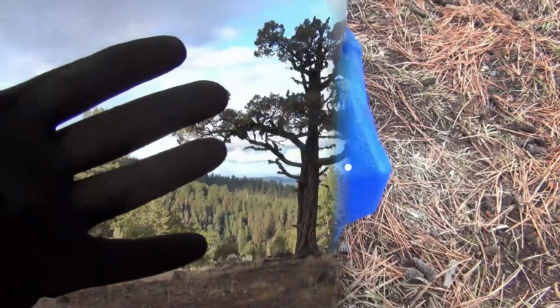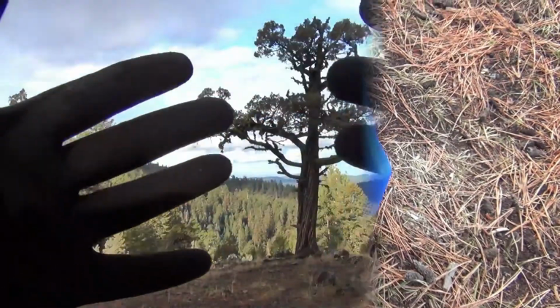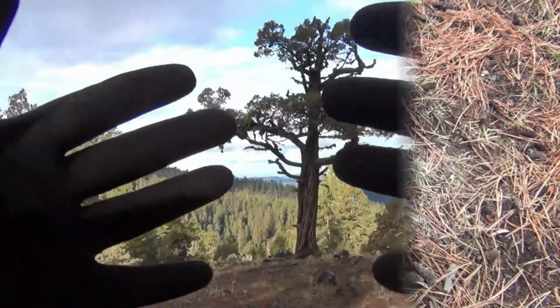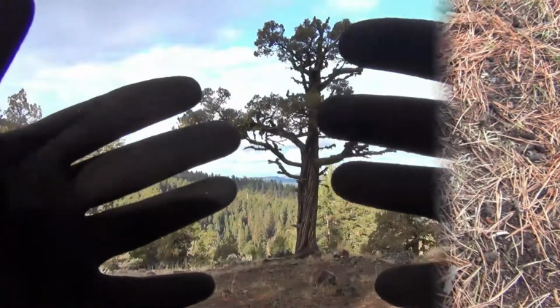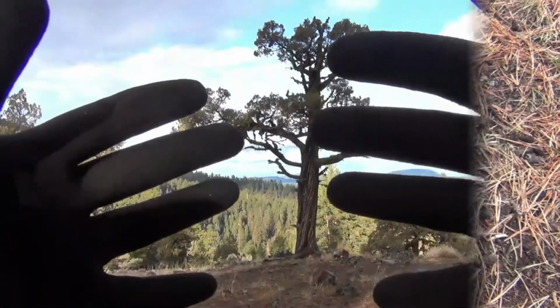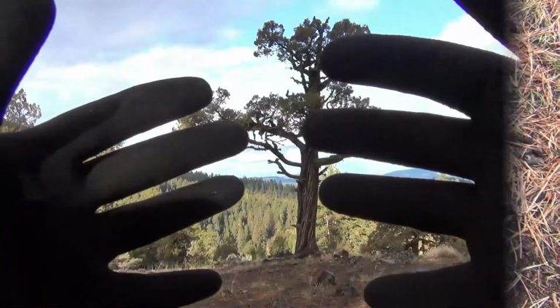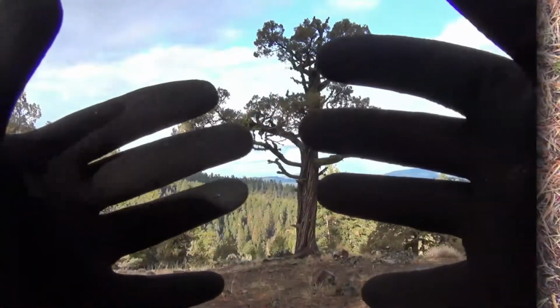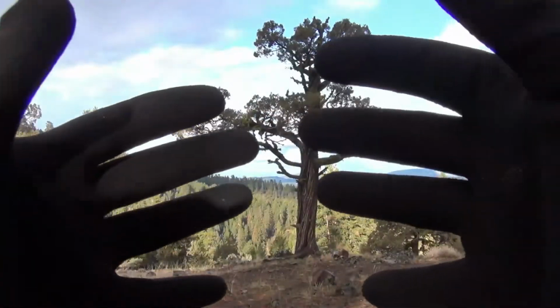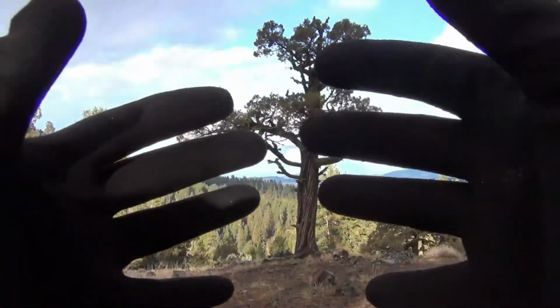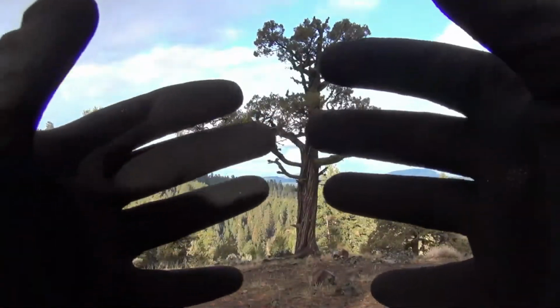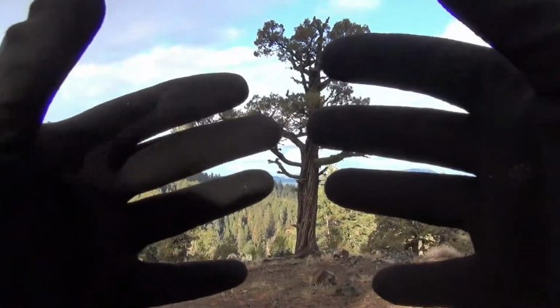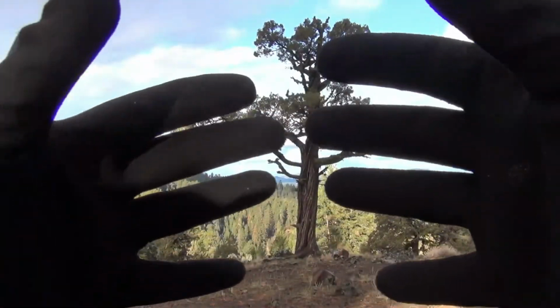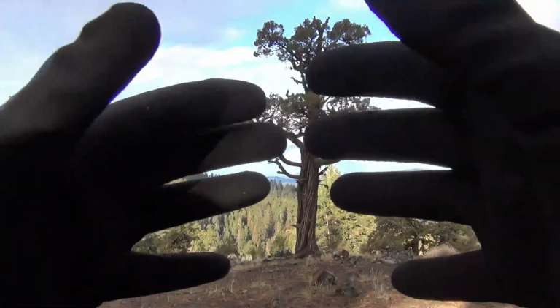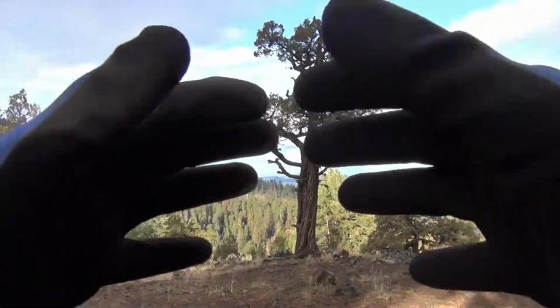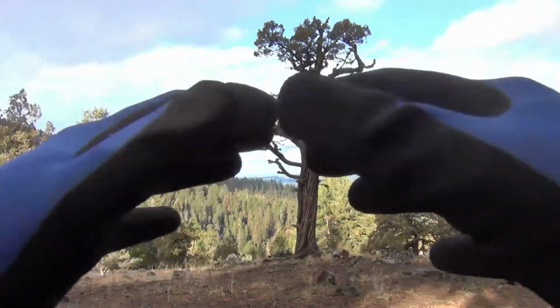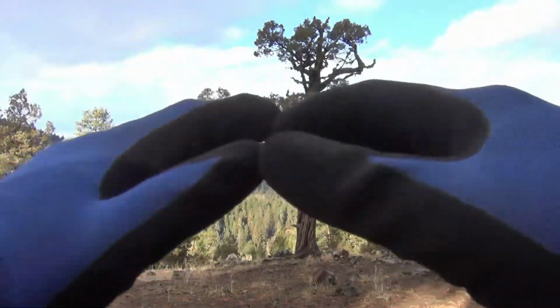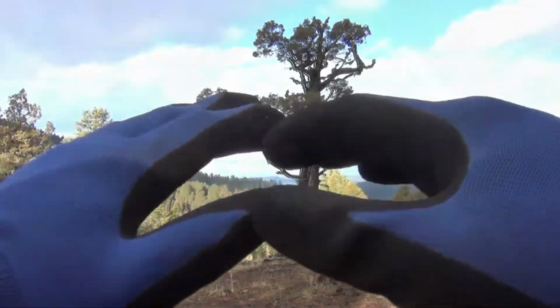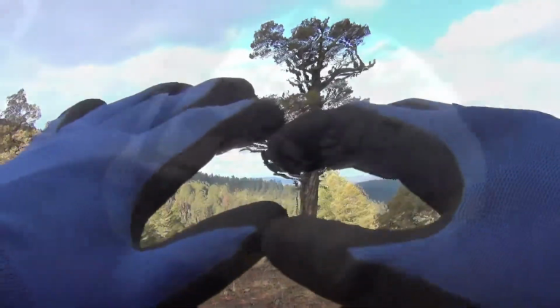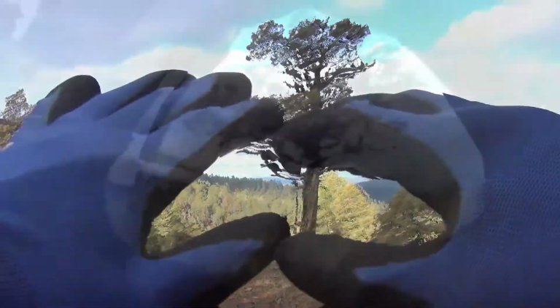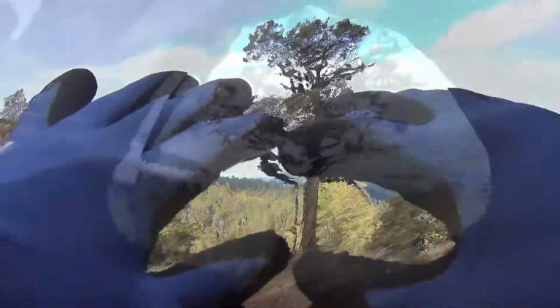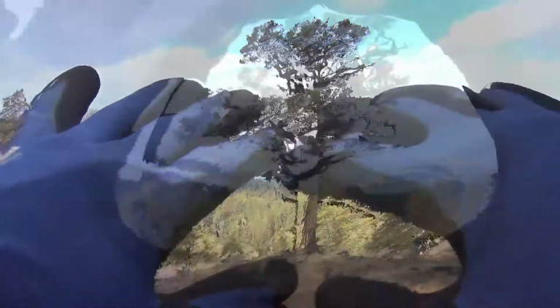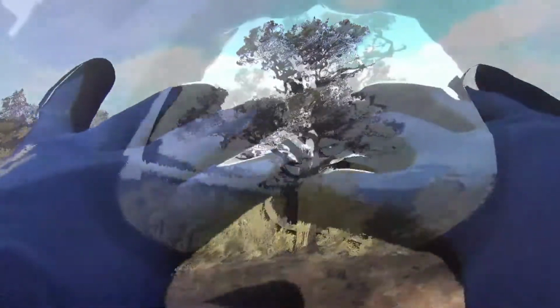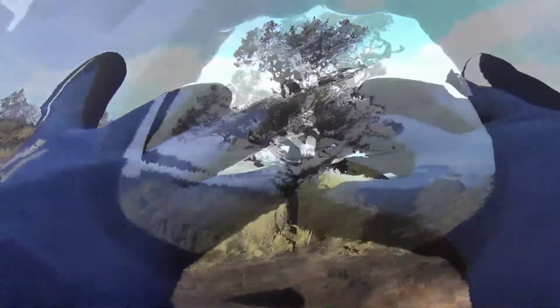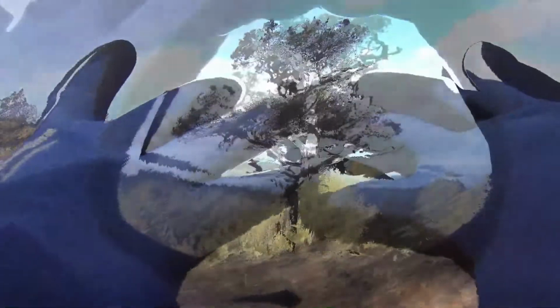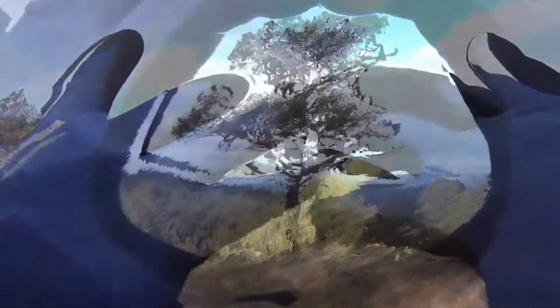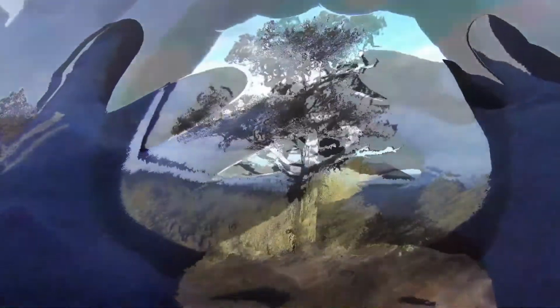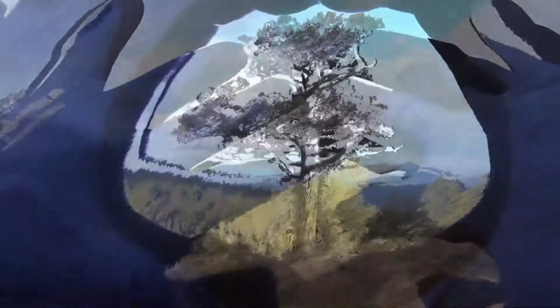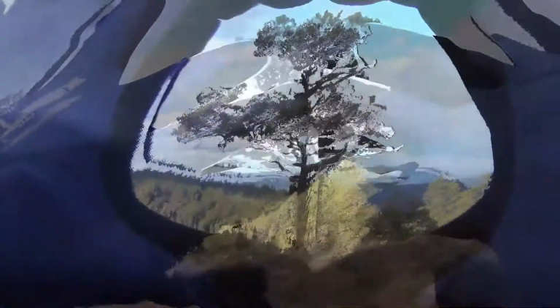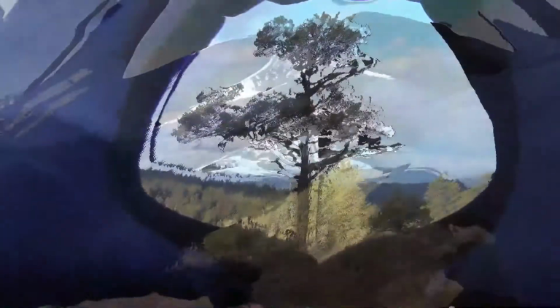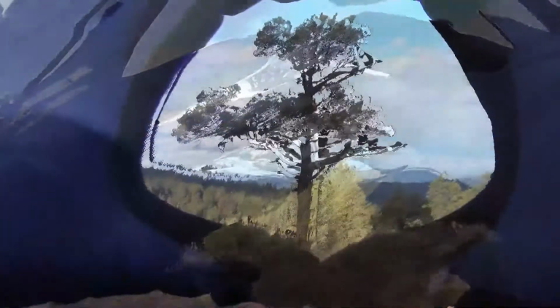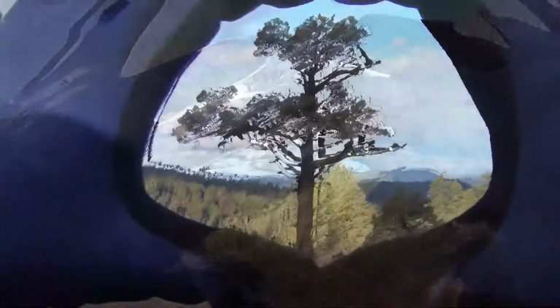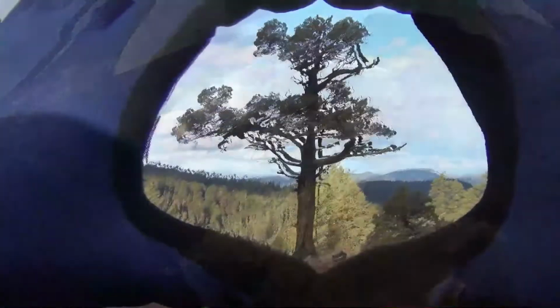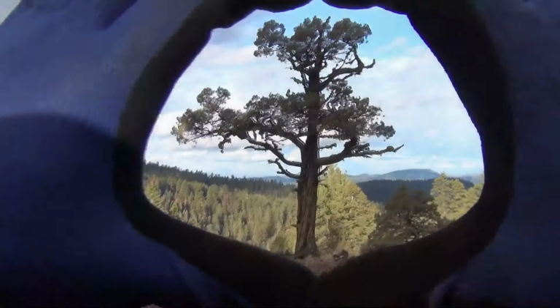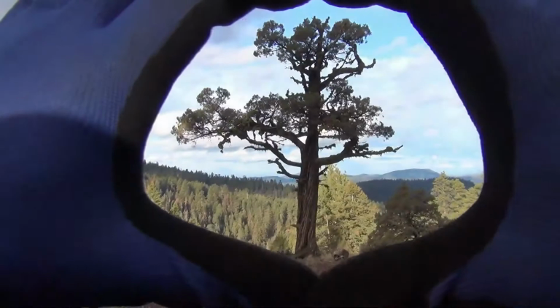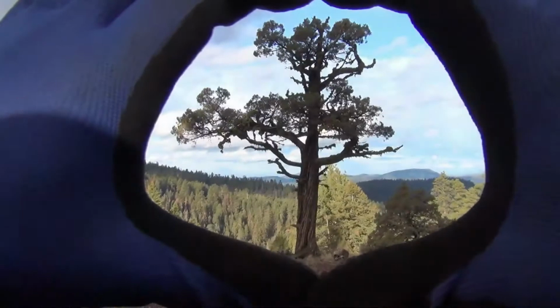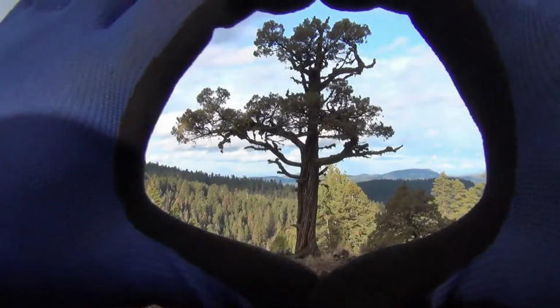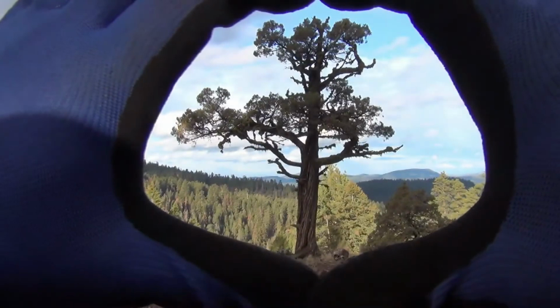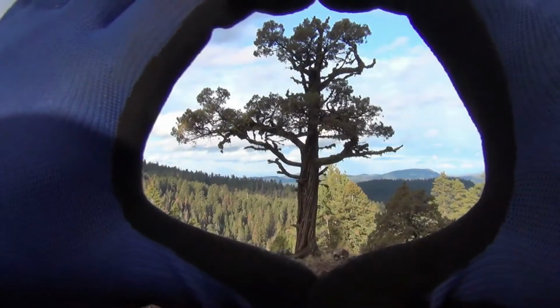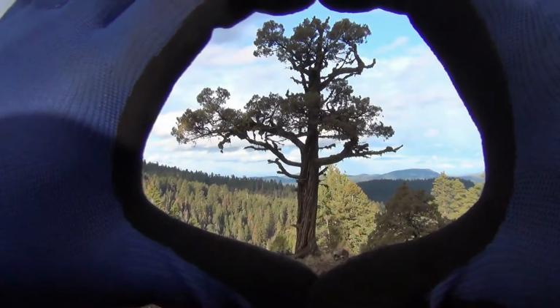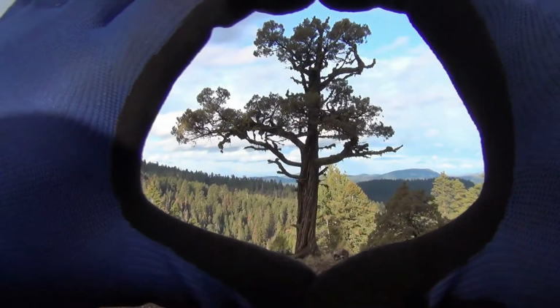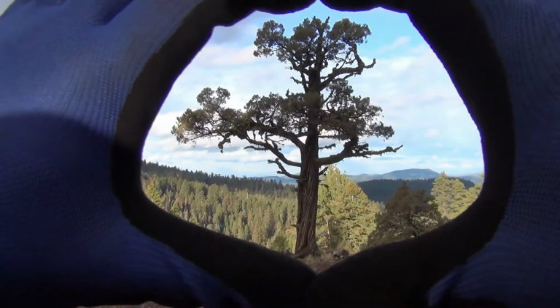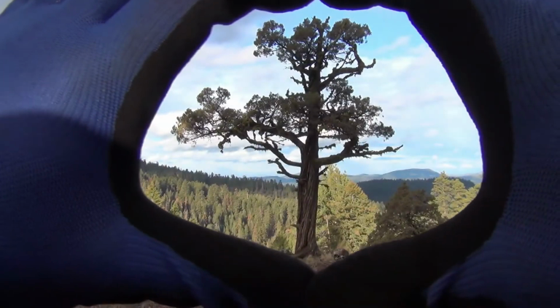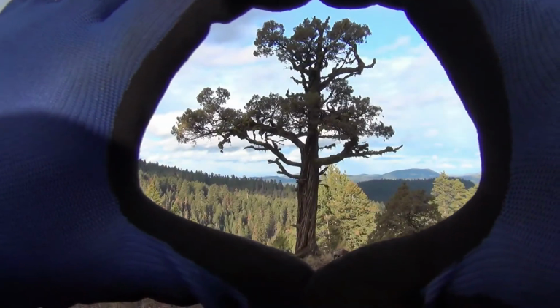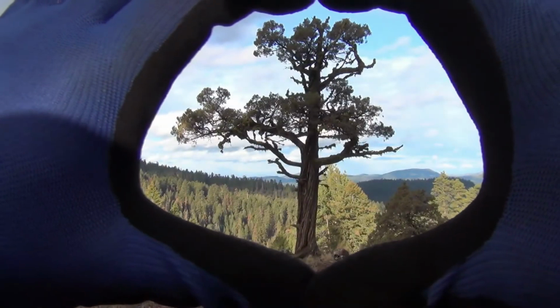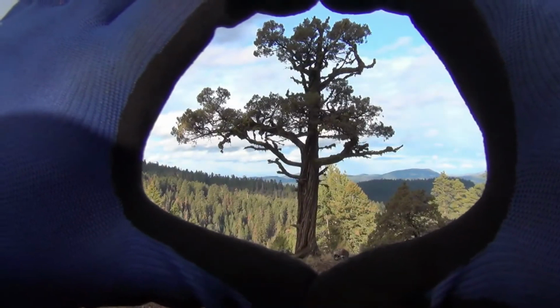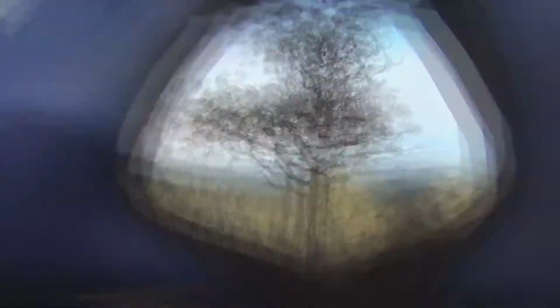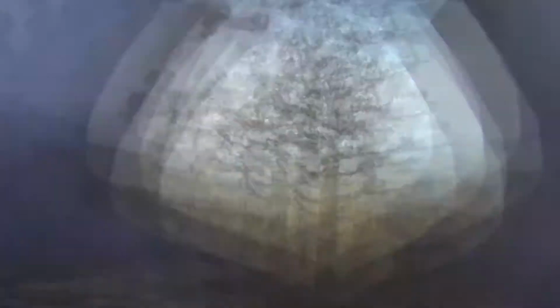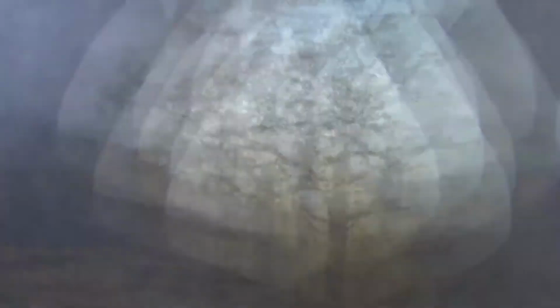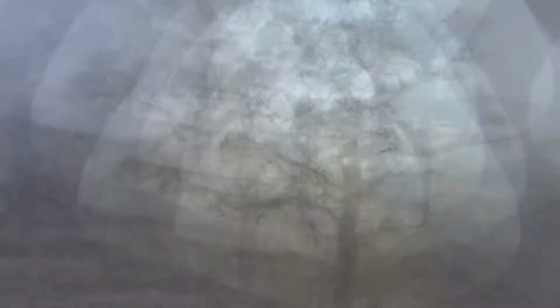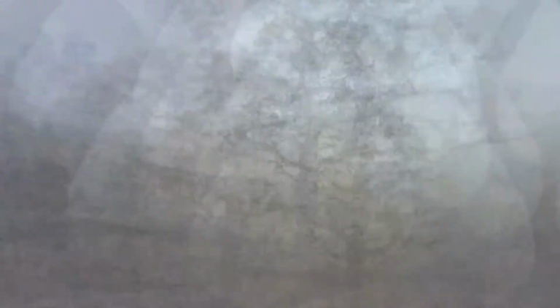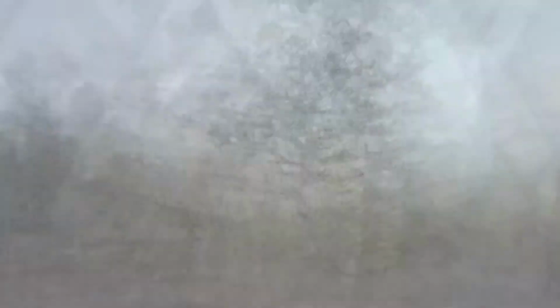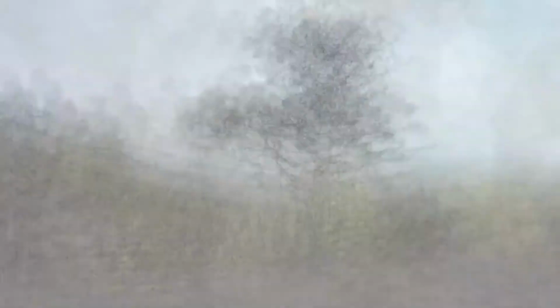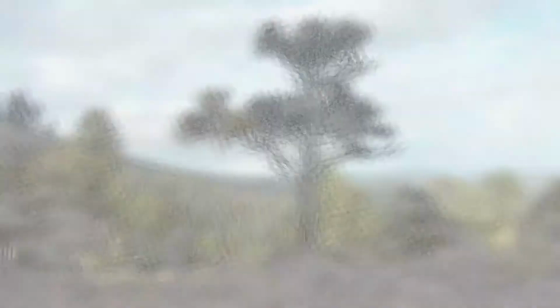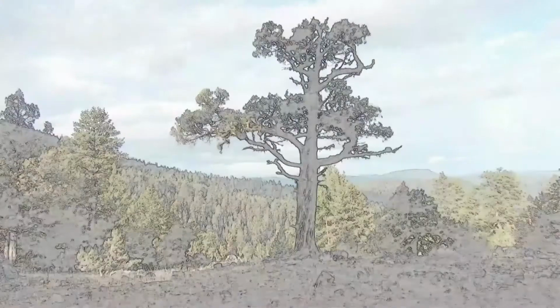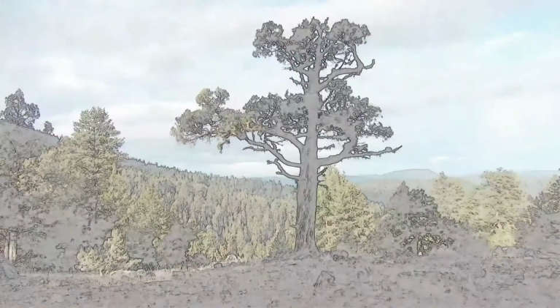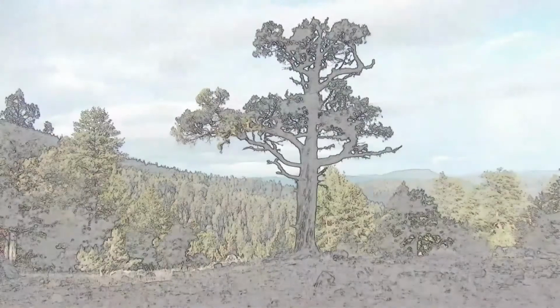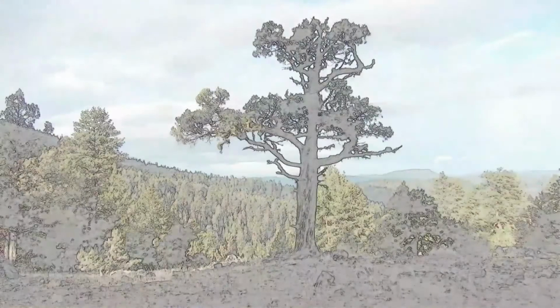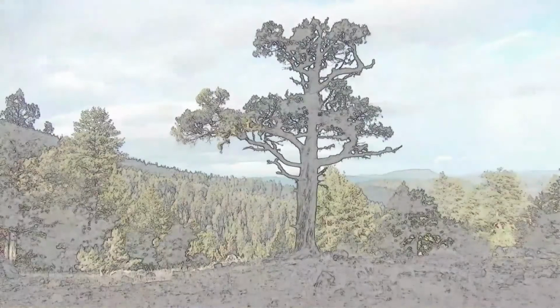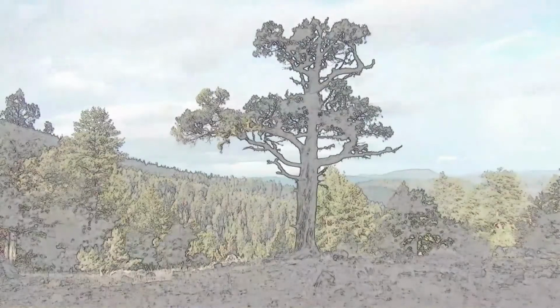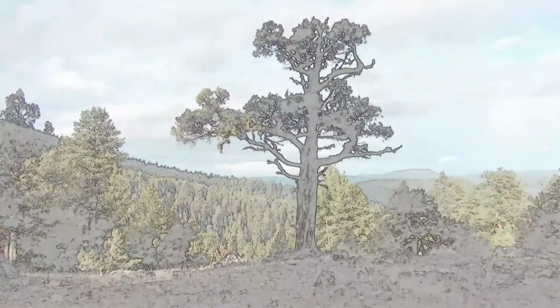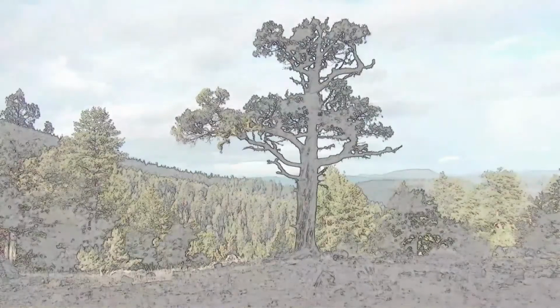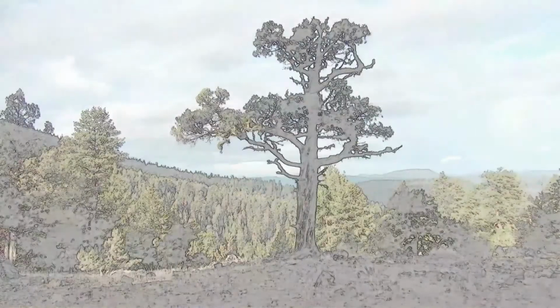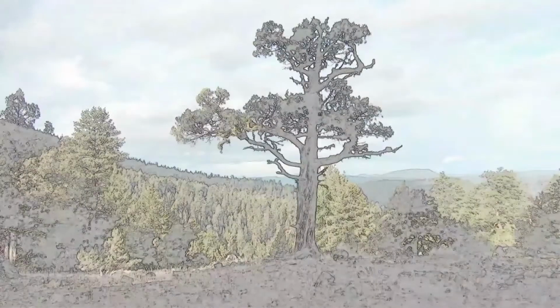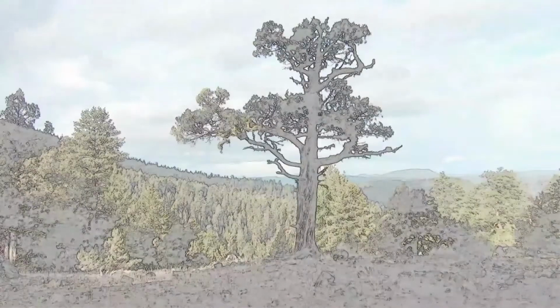Work gloves are great for camping. And photography? I was obsessed with this tree.